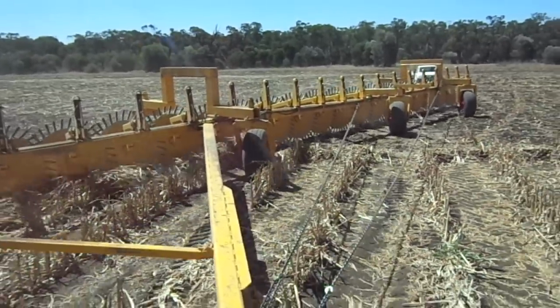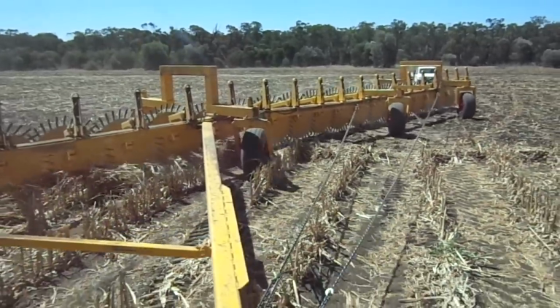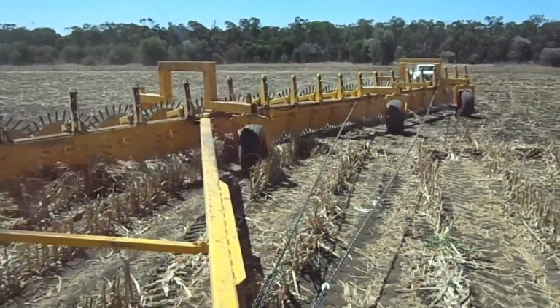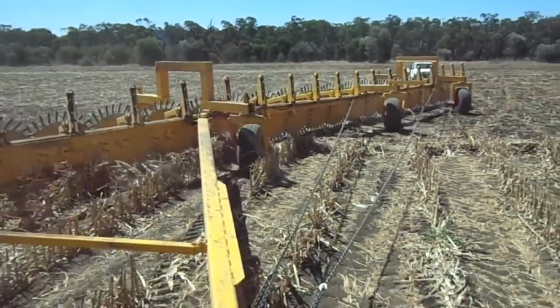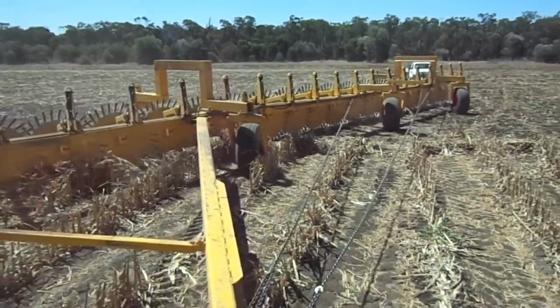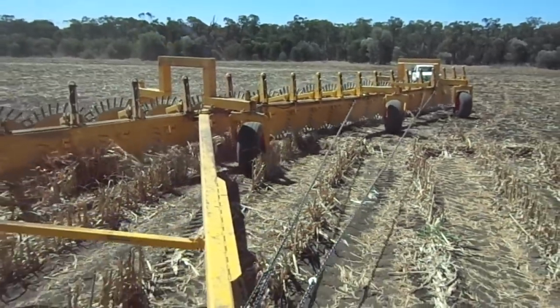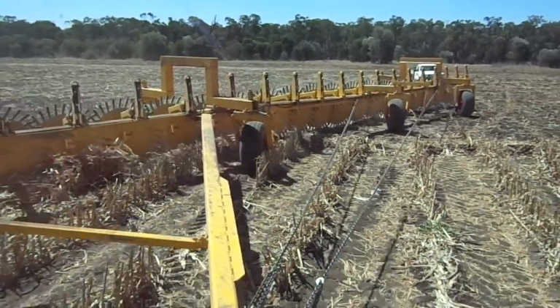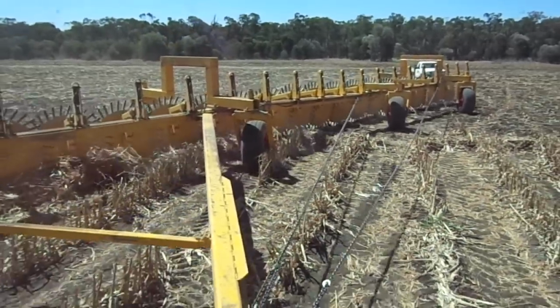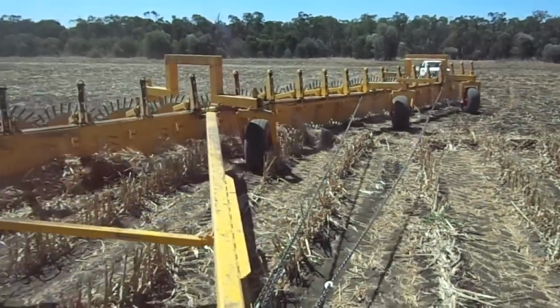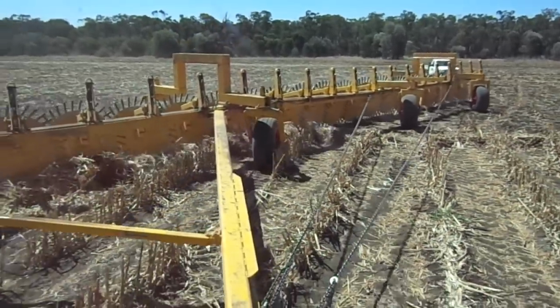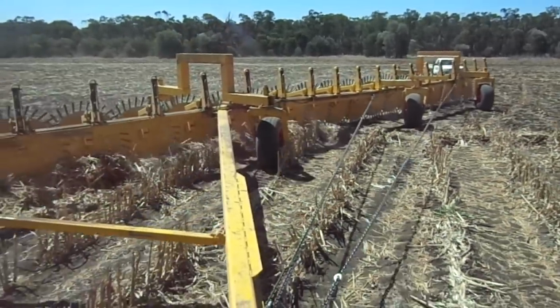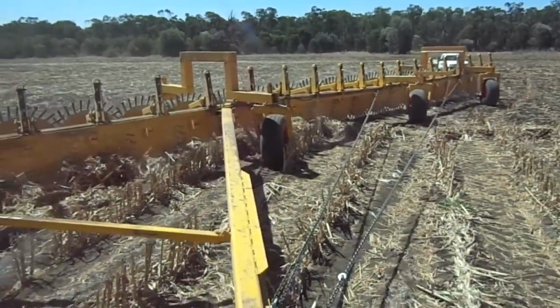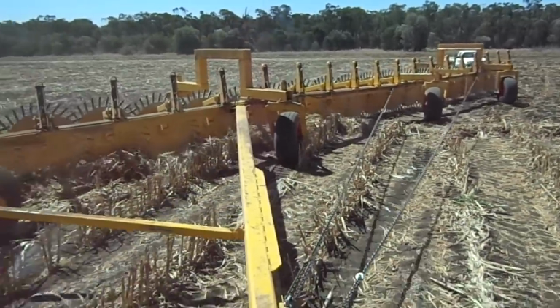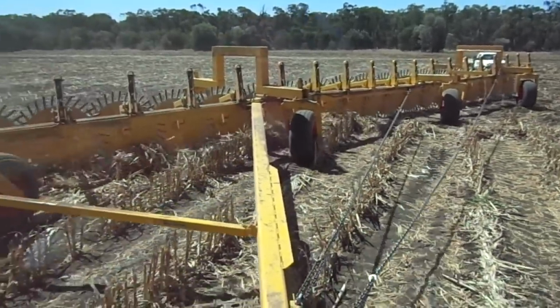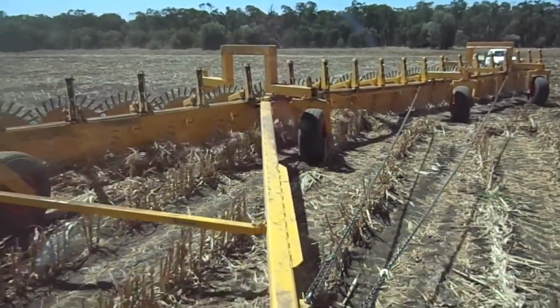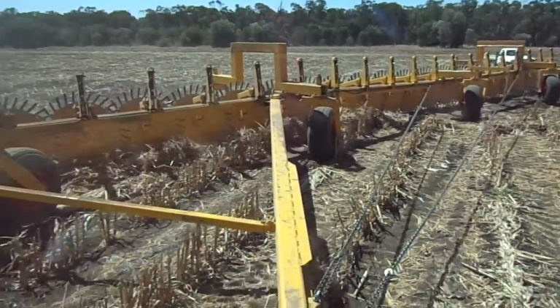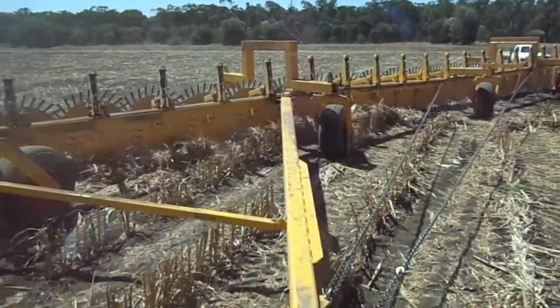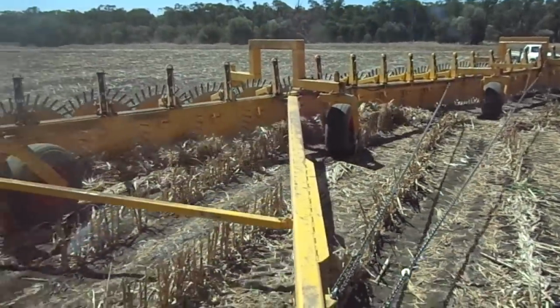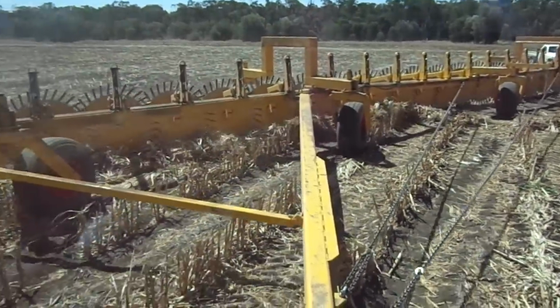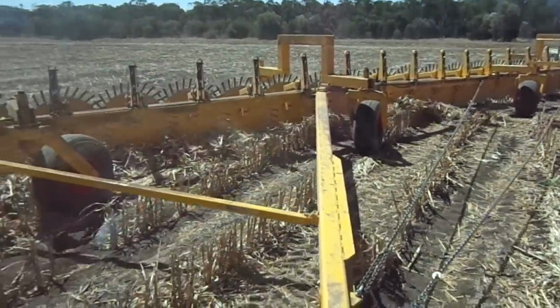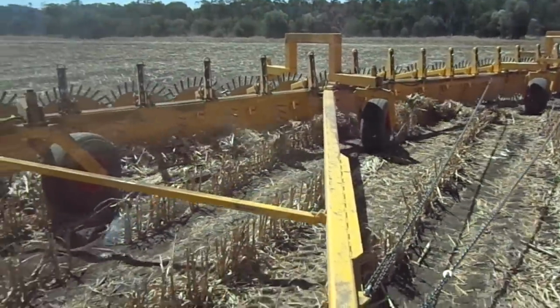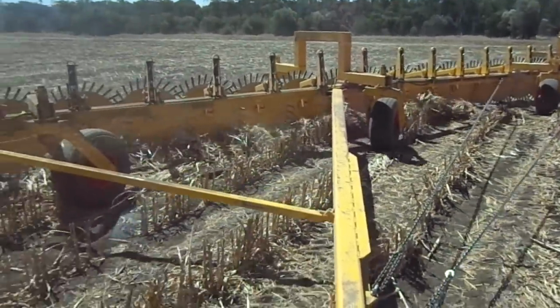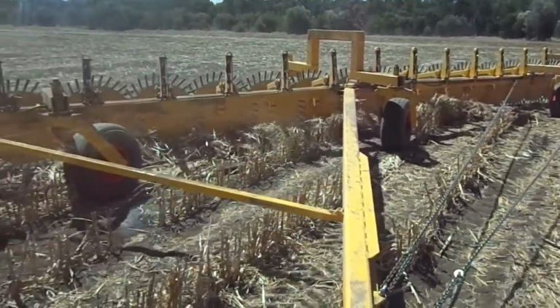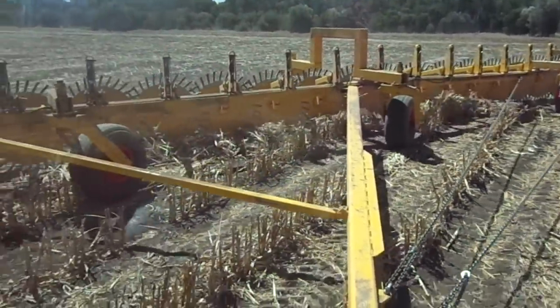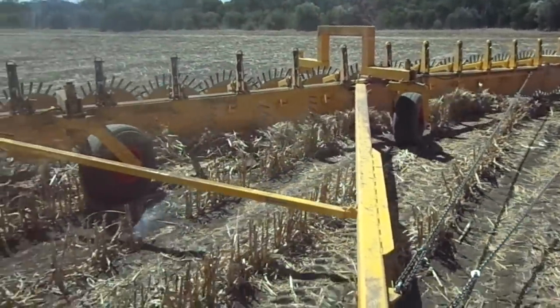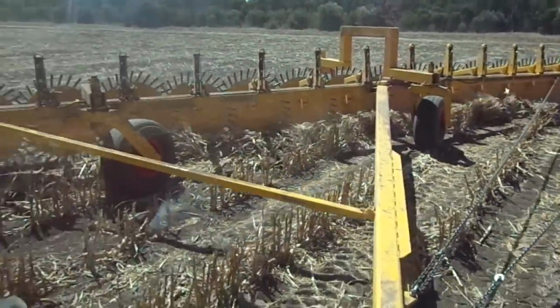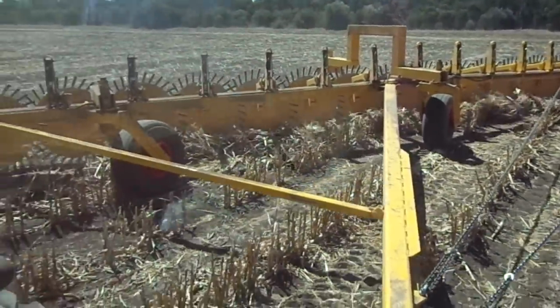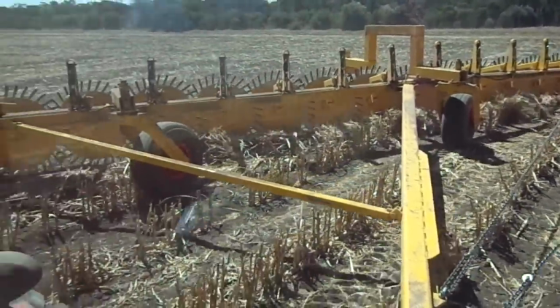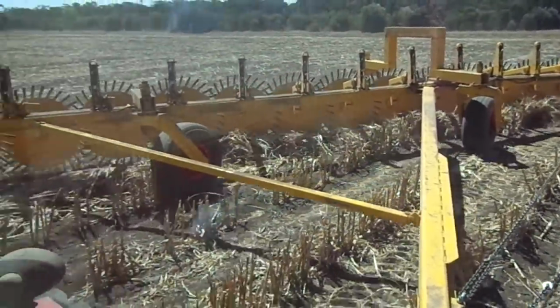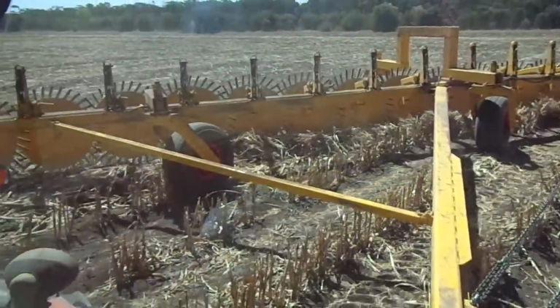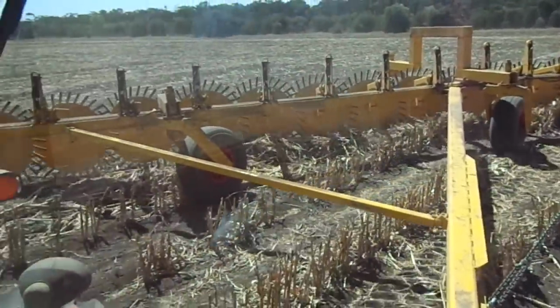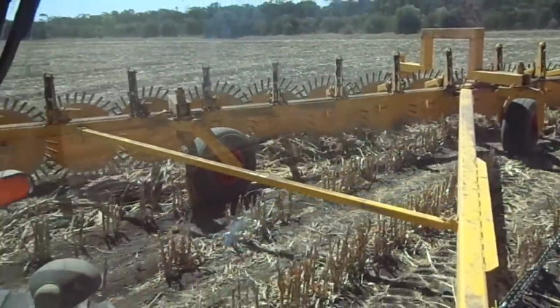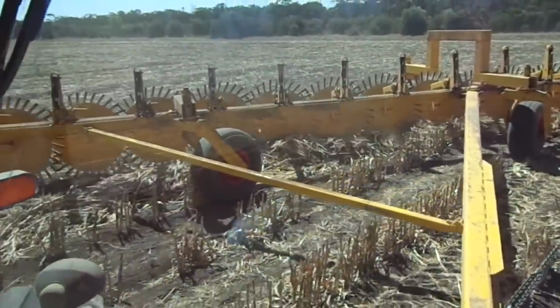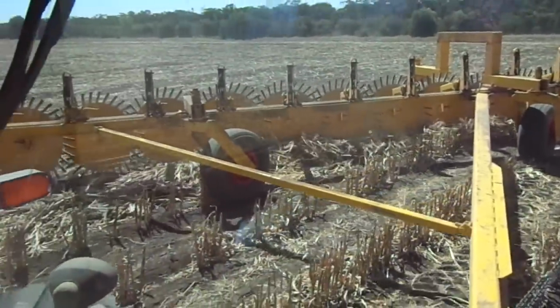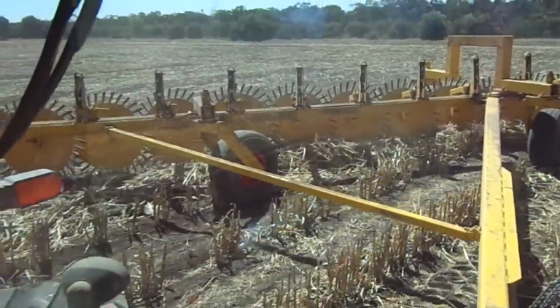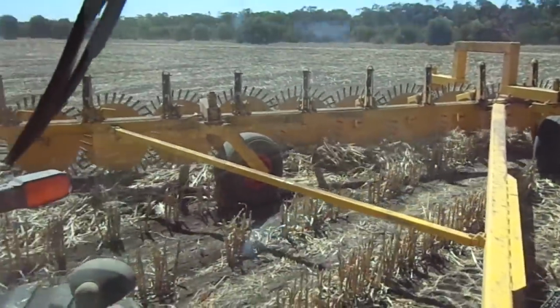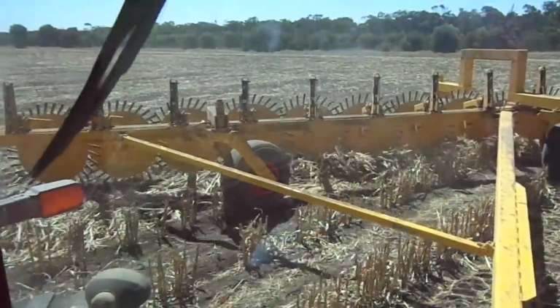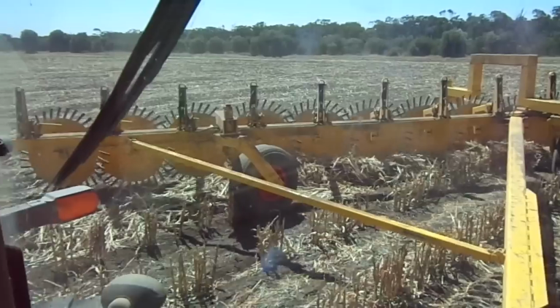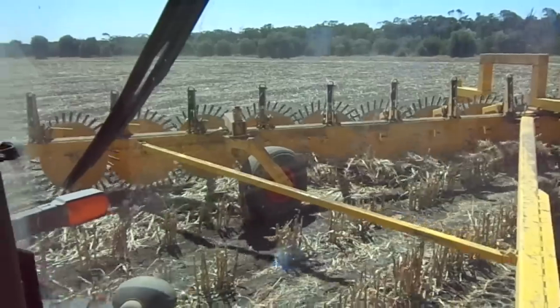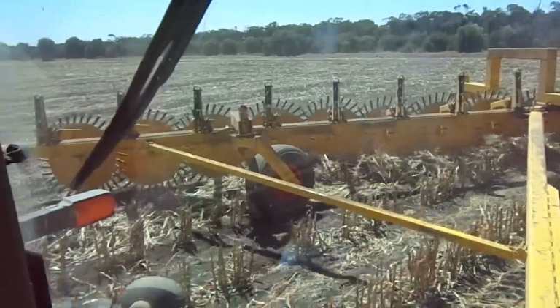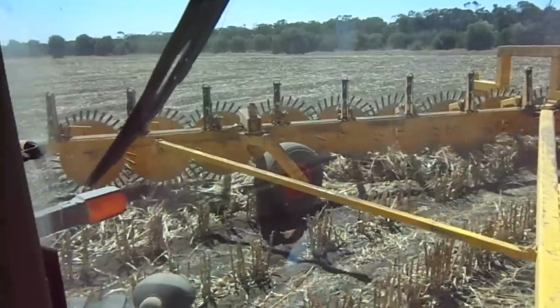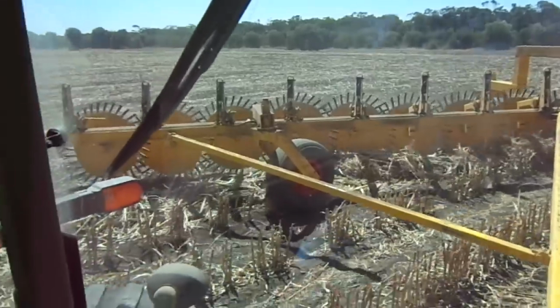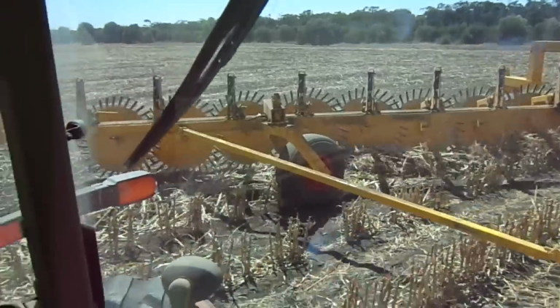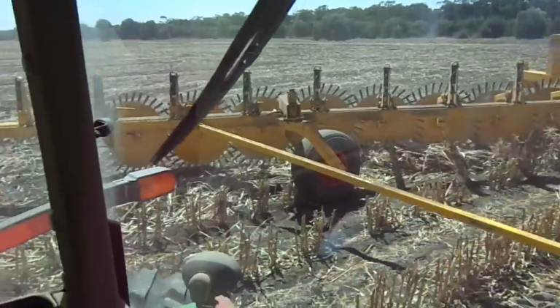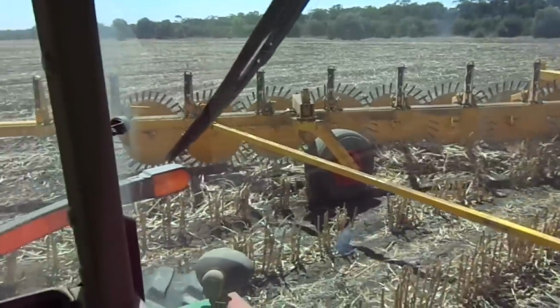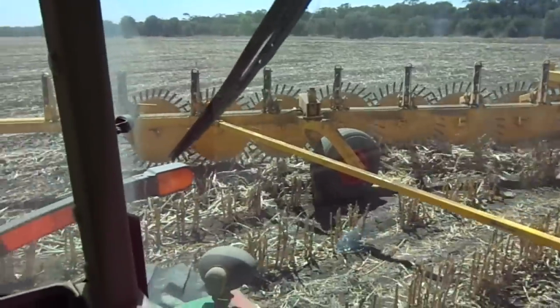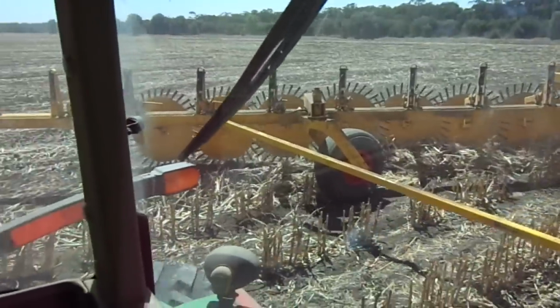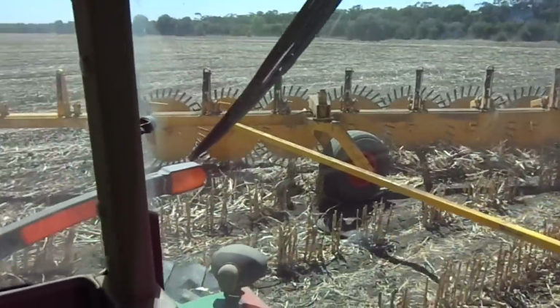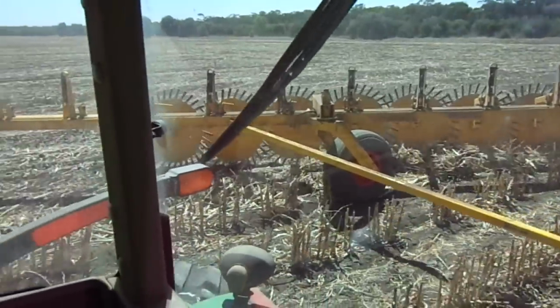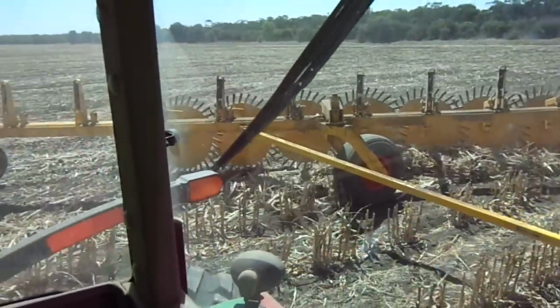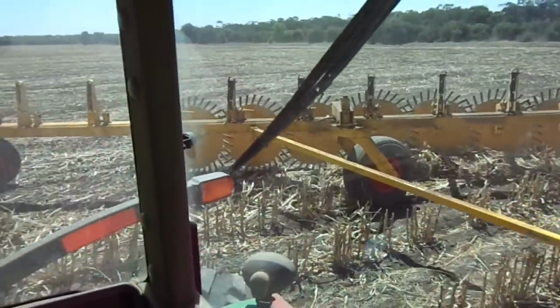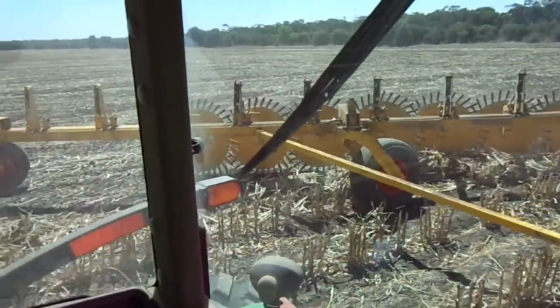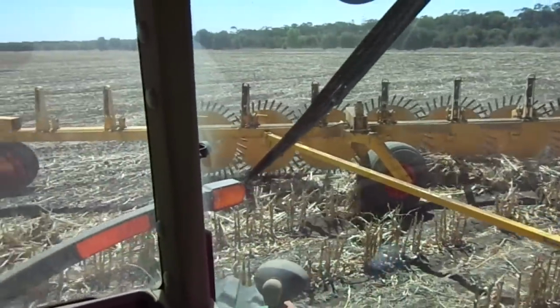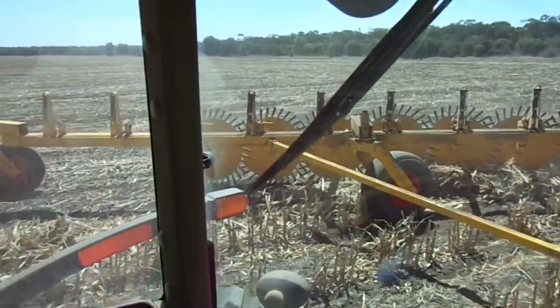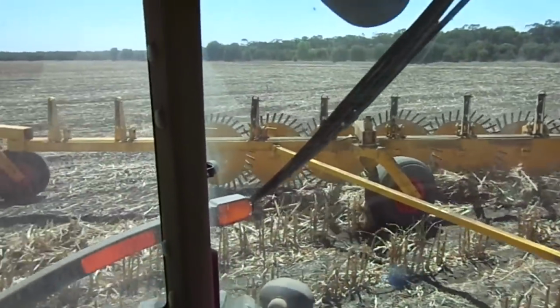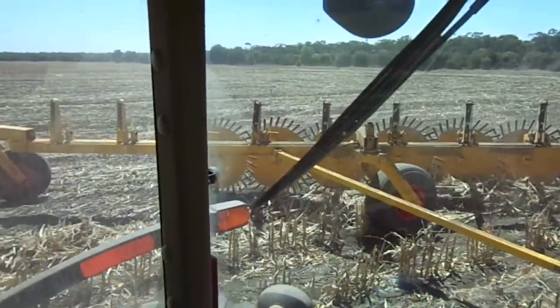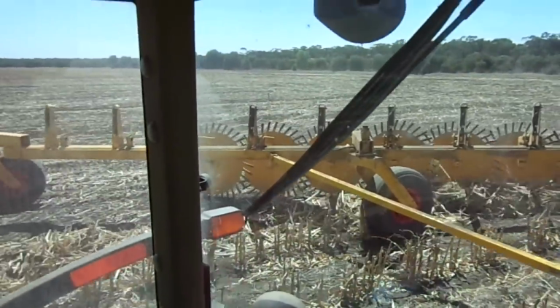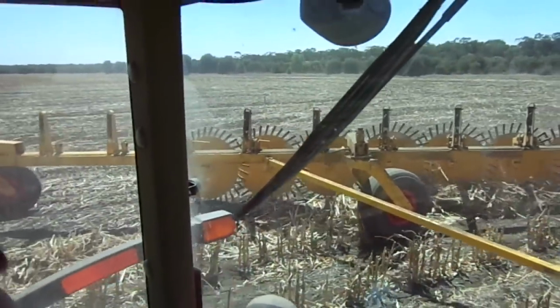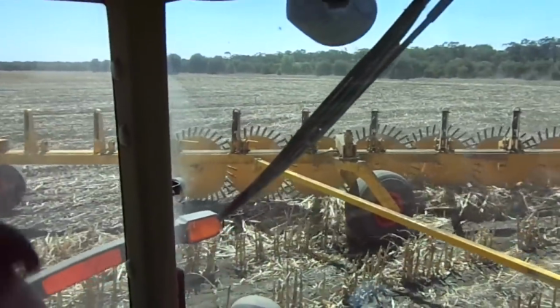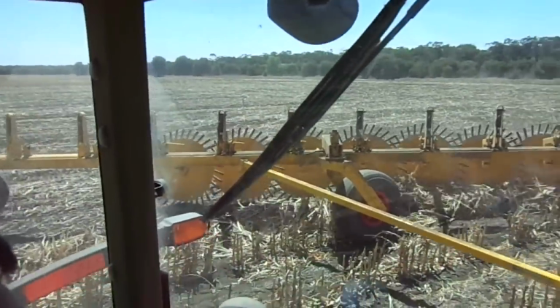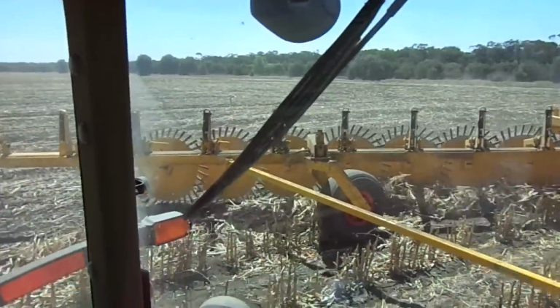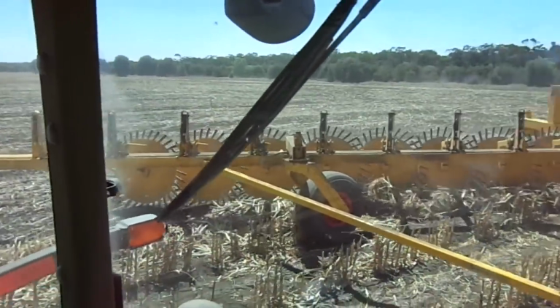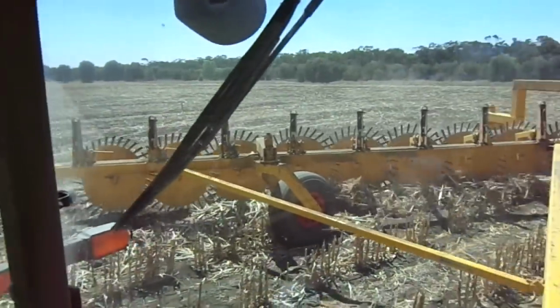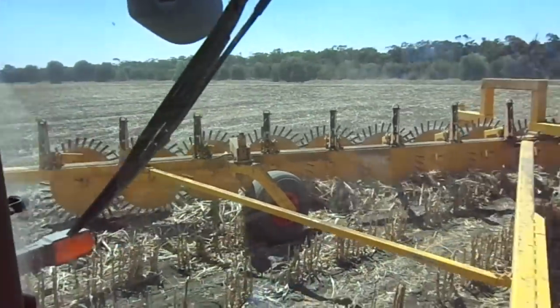I must admit, I've never seen raking like this before. Bringing it online, are you?